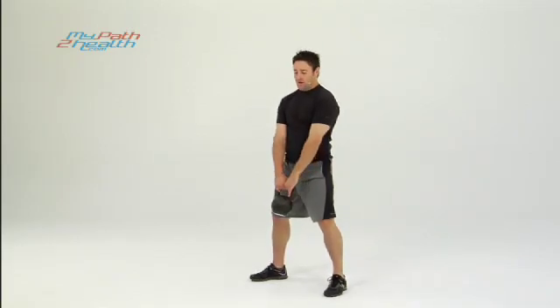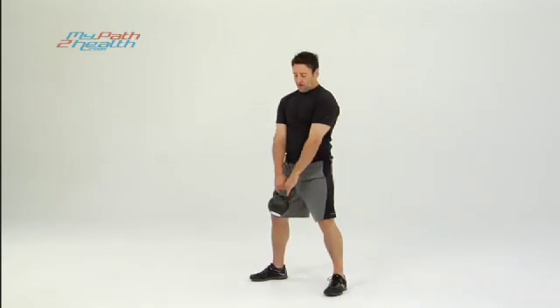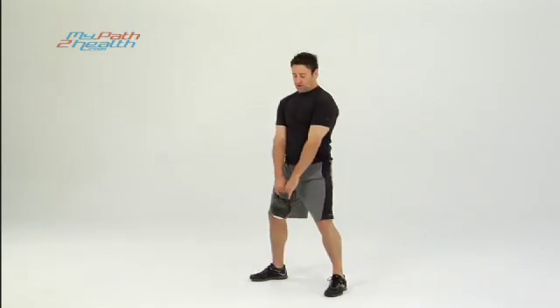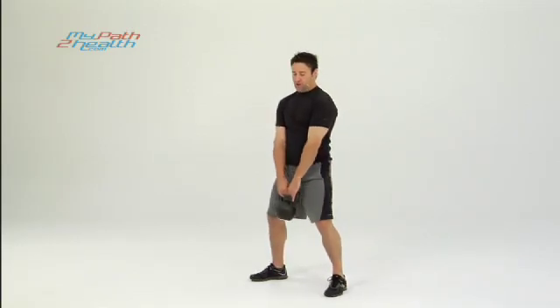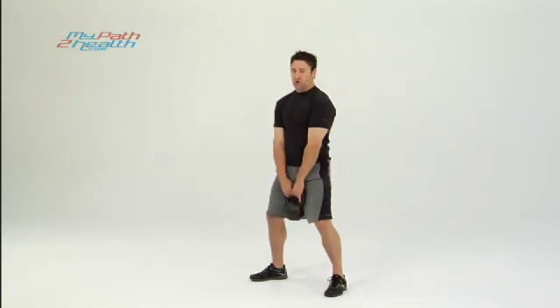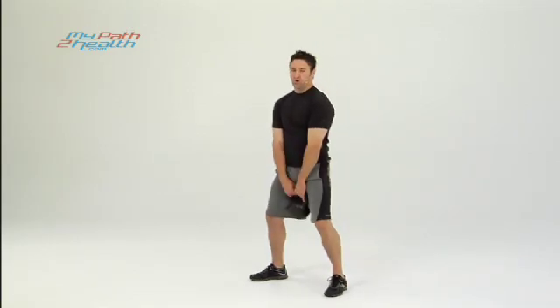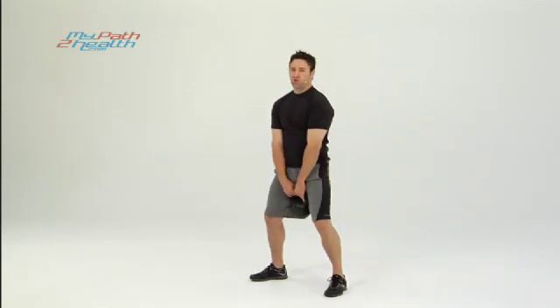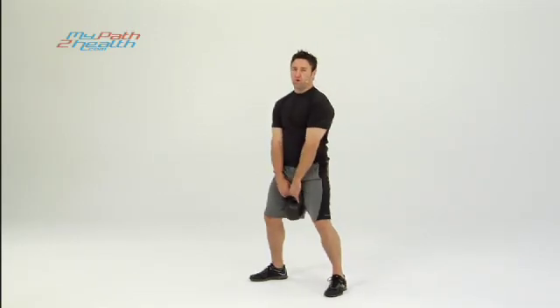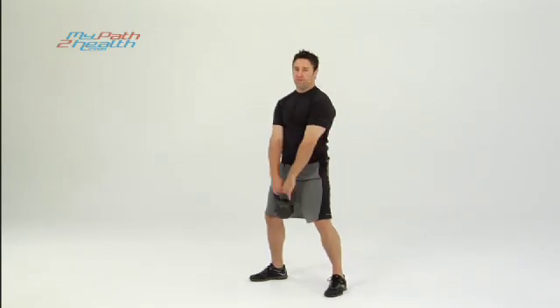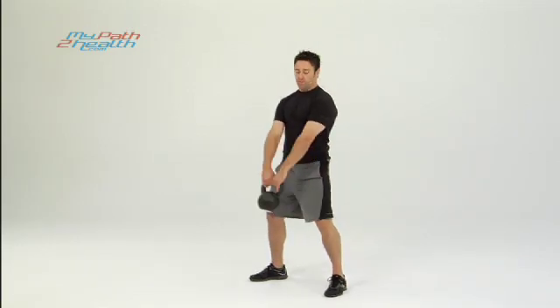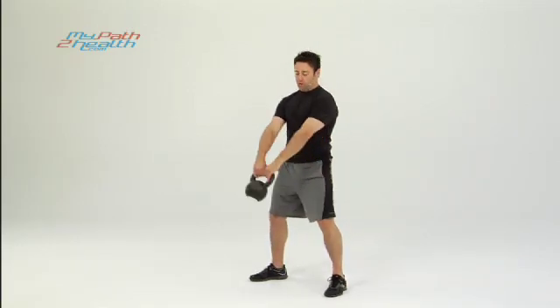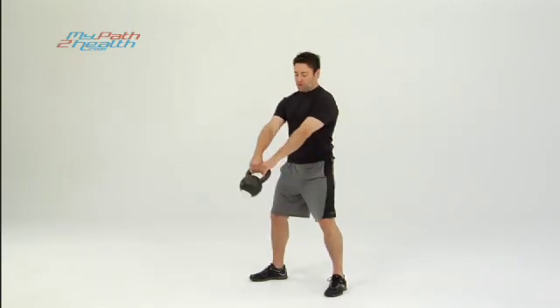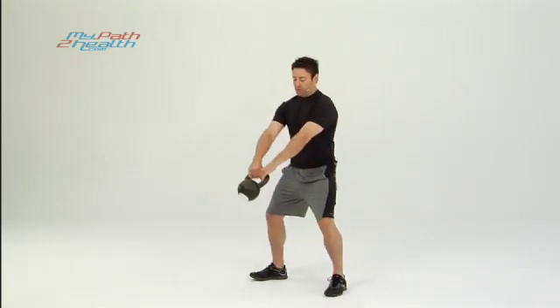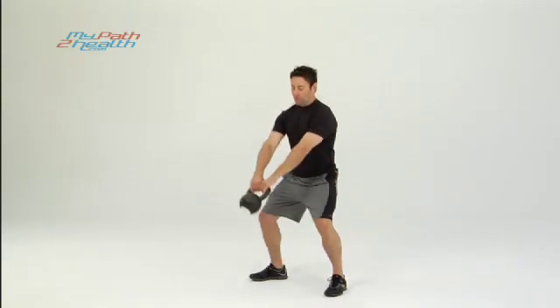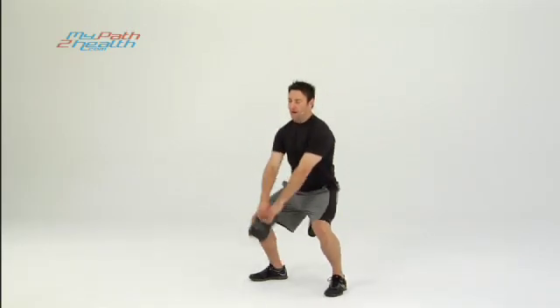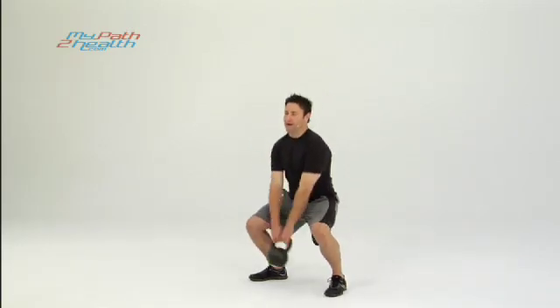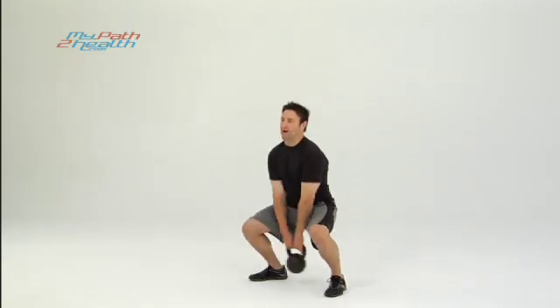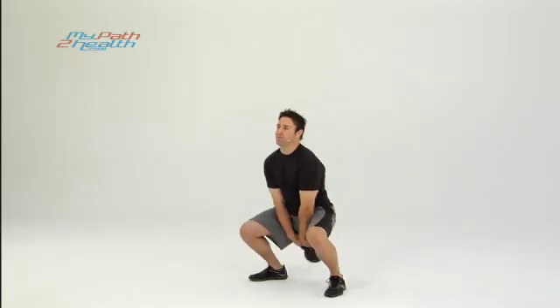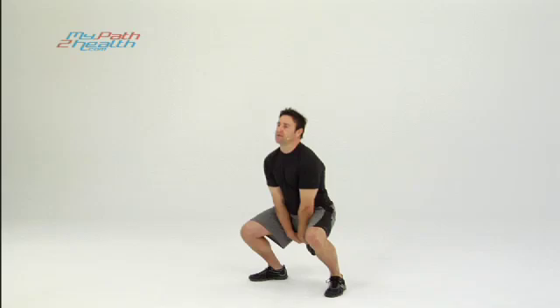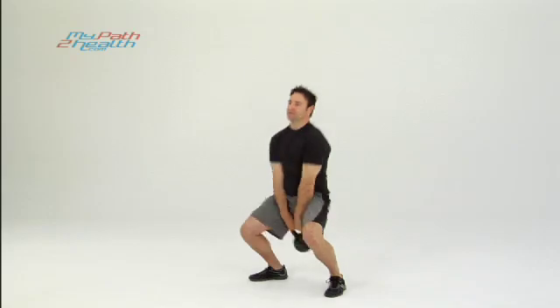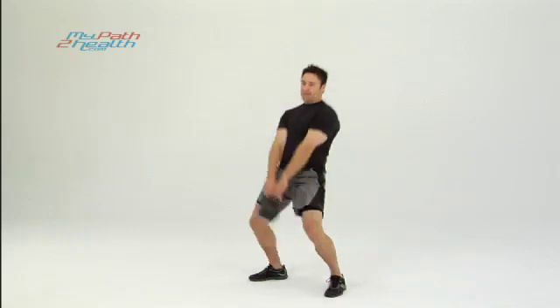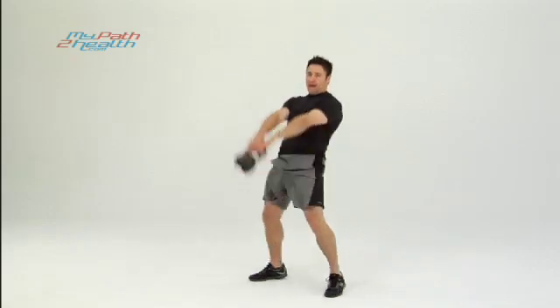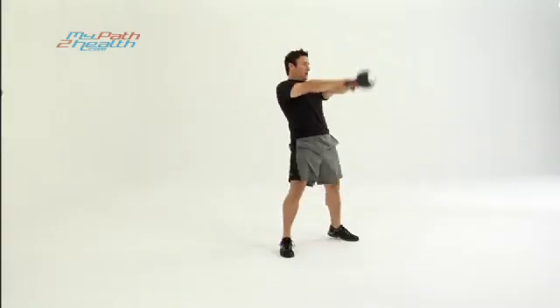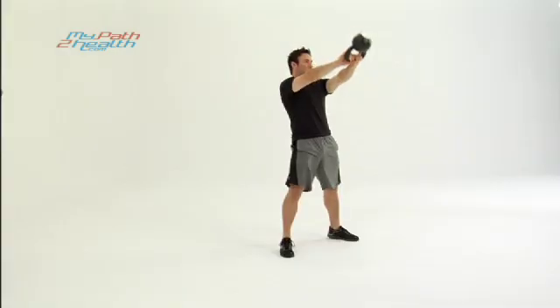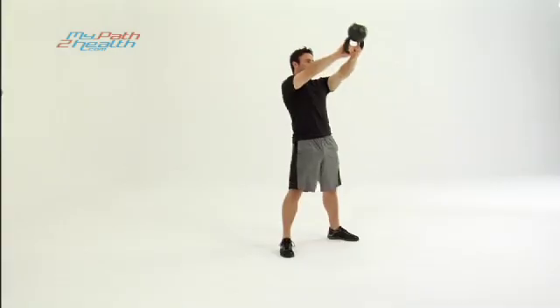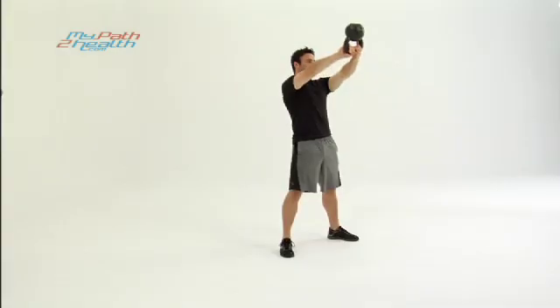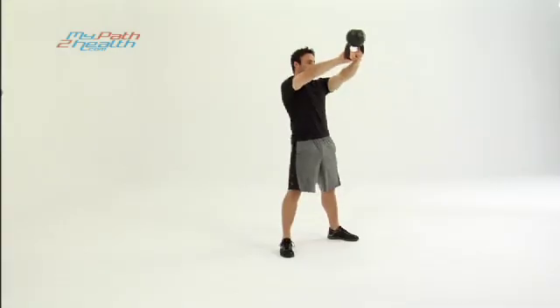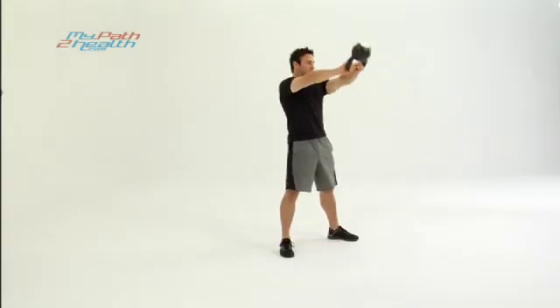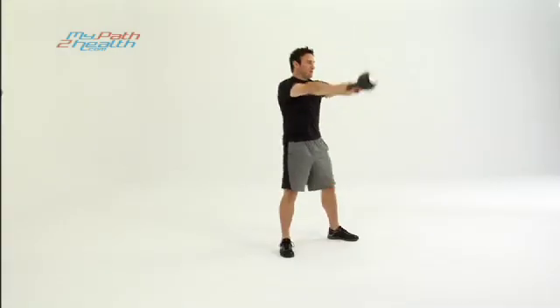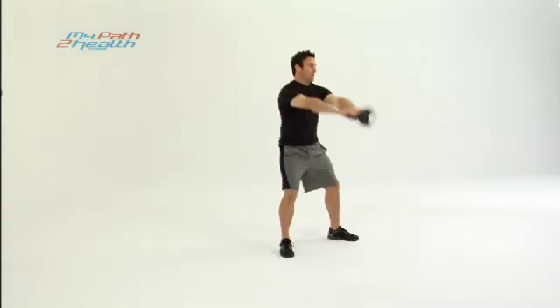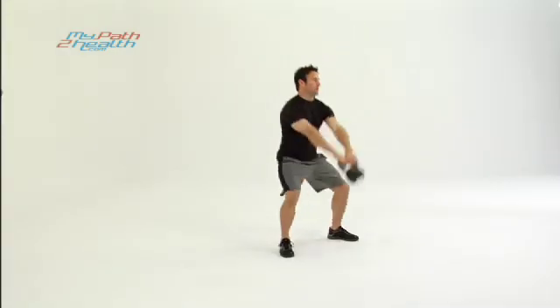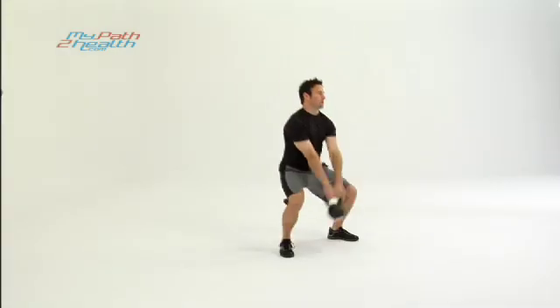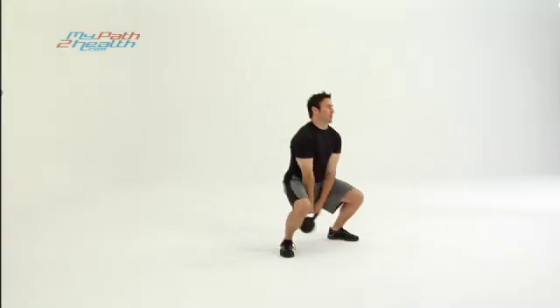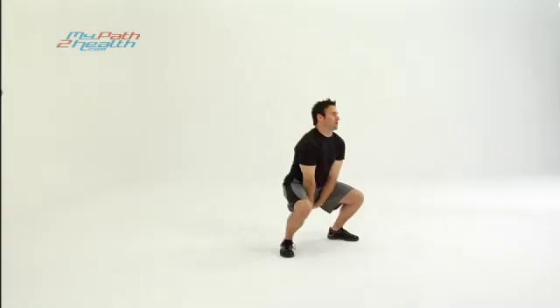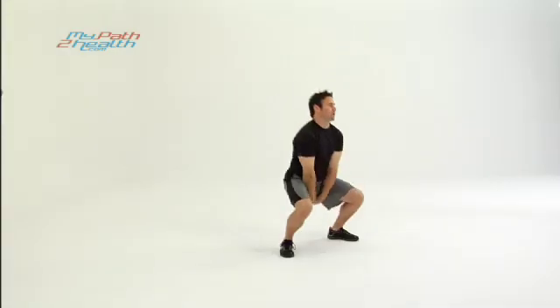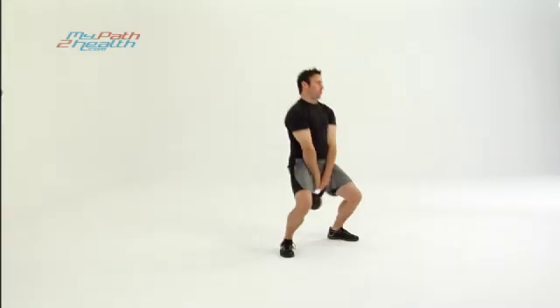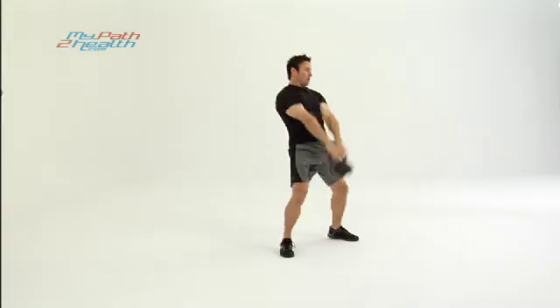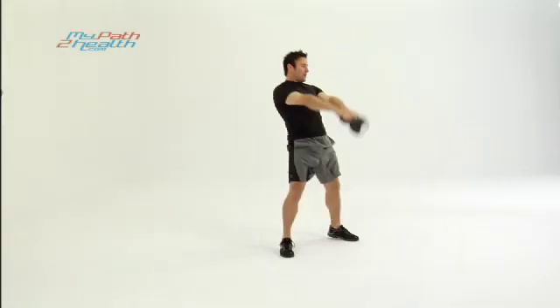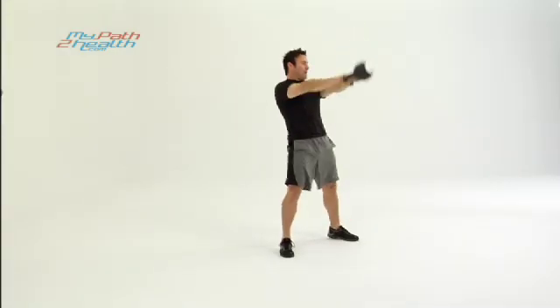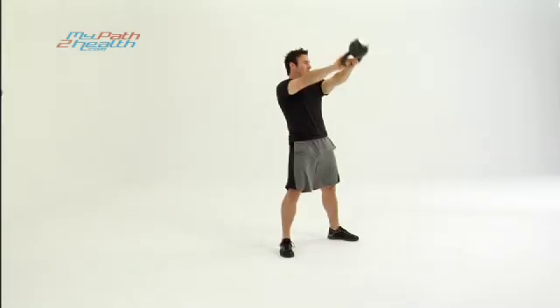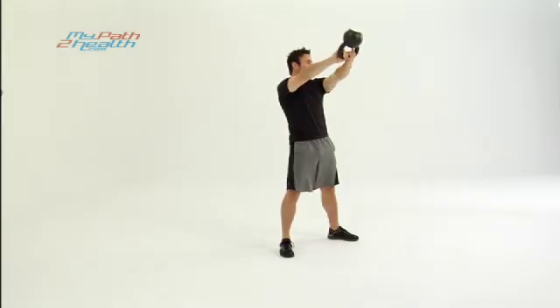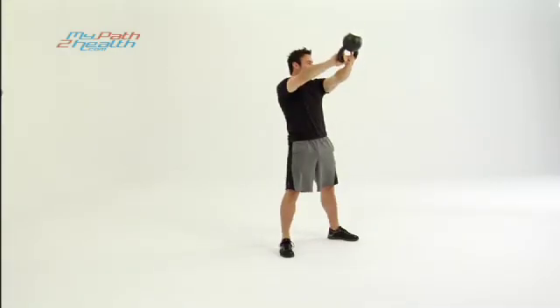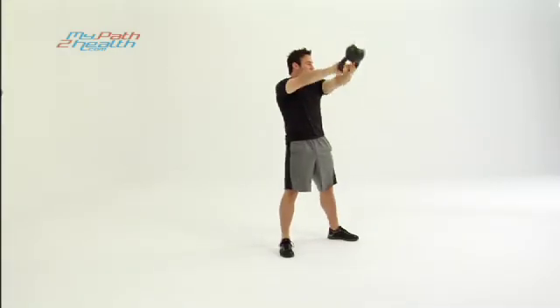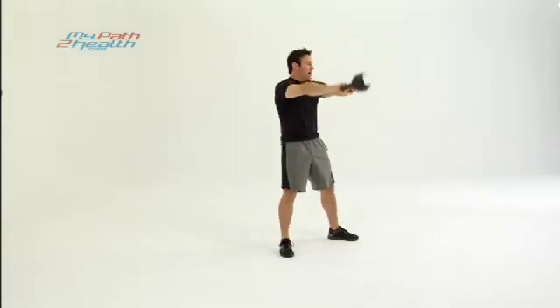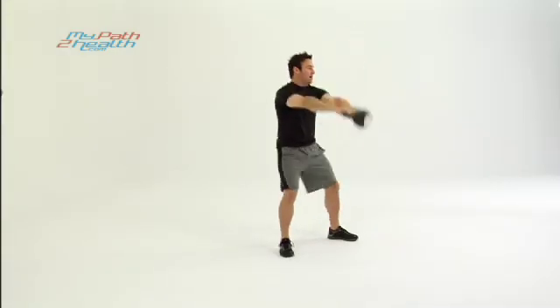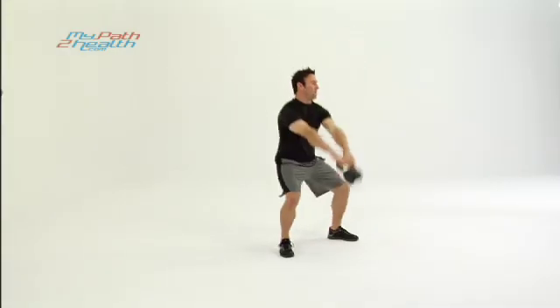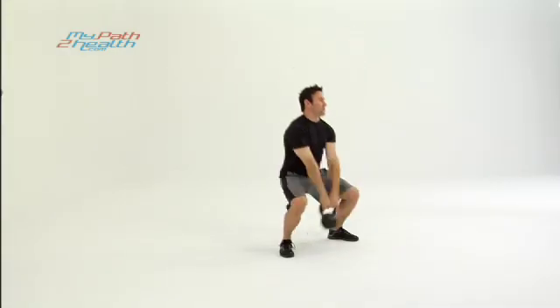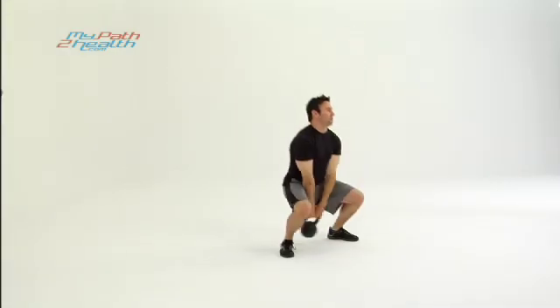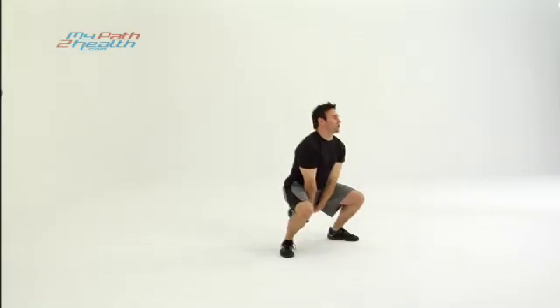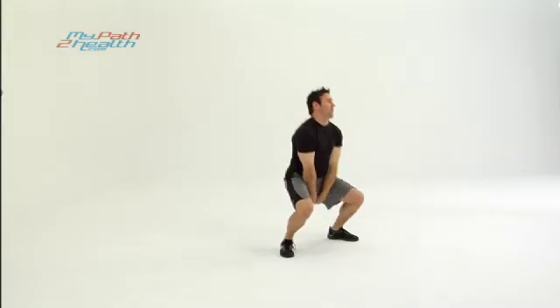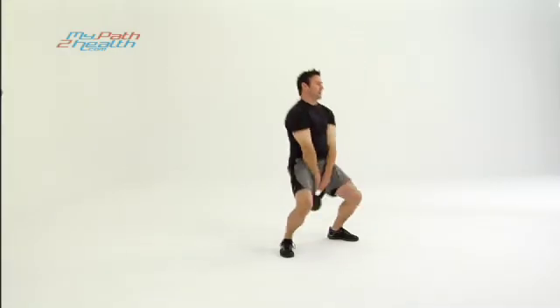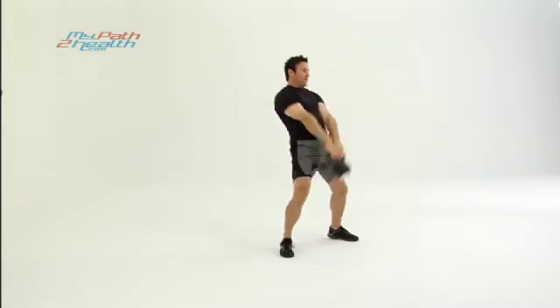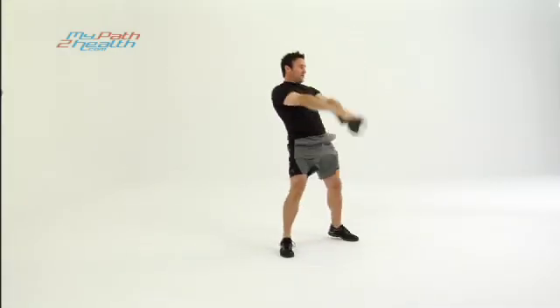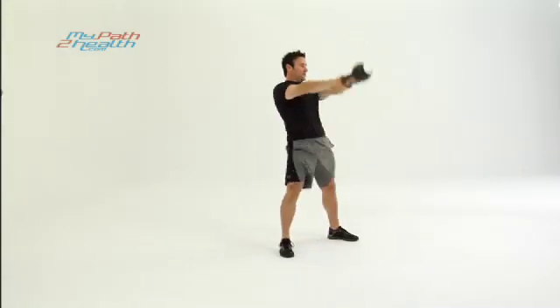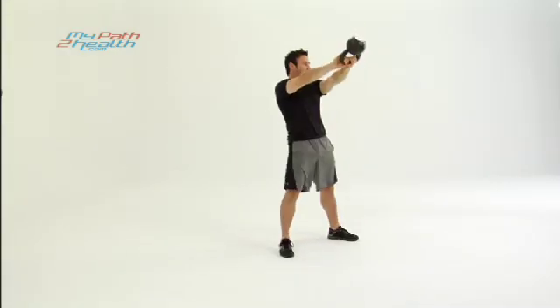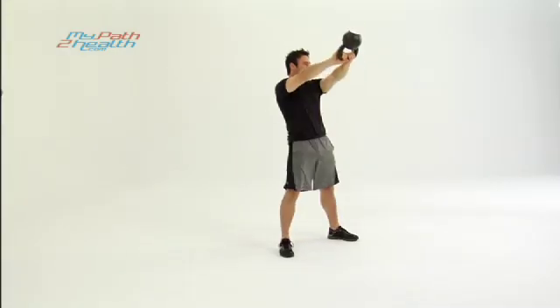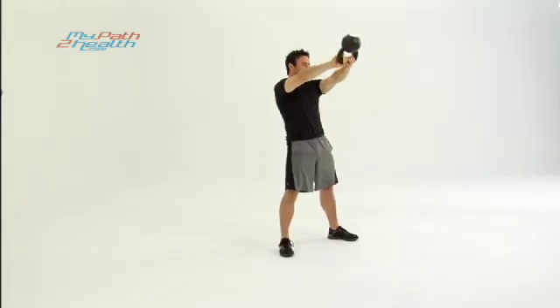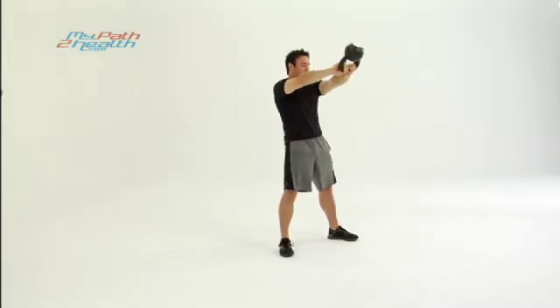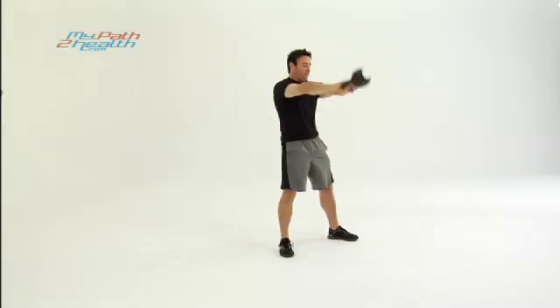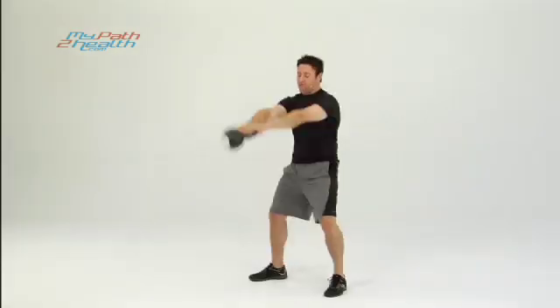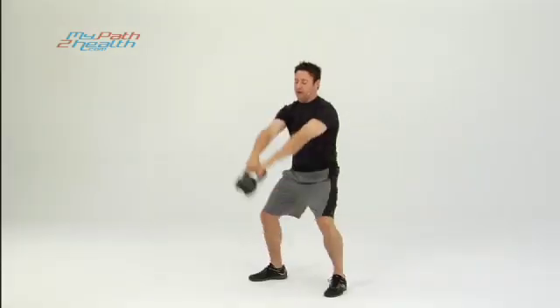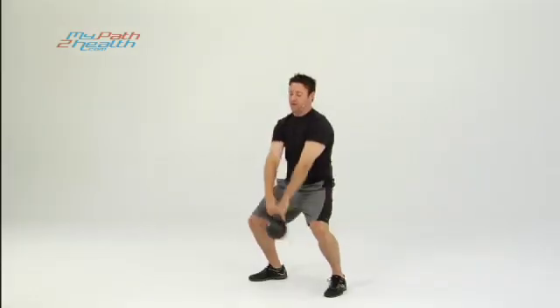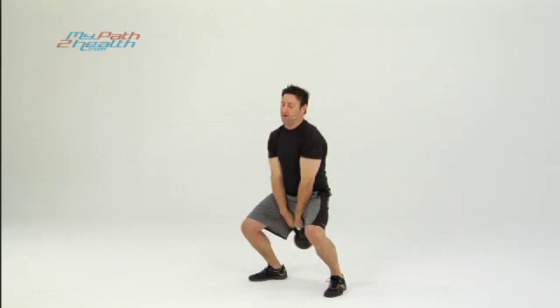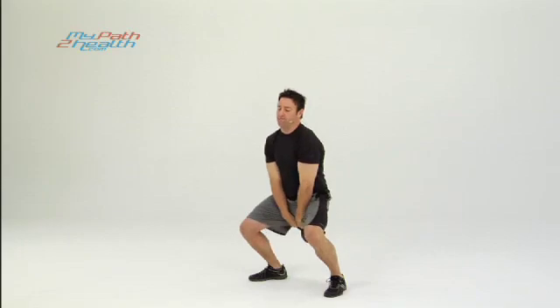You're going to start the swing by pushing the weight out, snapping up with the hips, just about shoulder level — a little bit higher. Squat down every time, snap it back up.